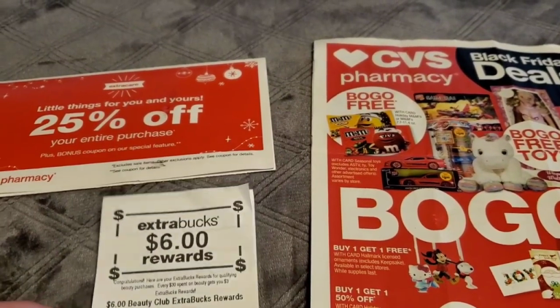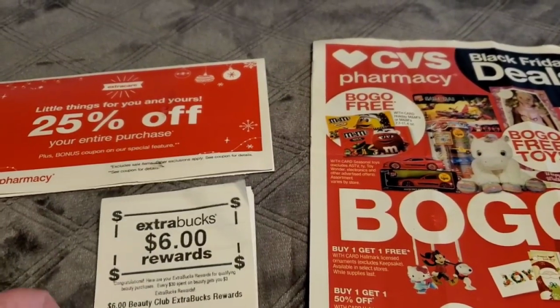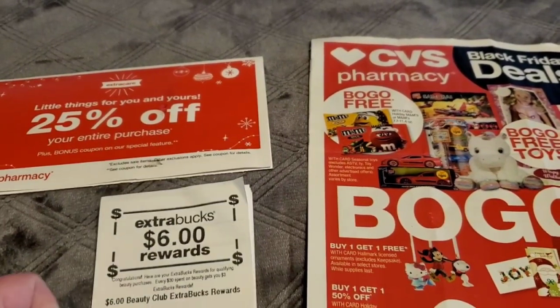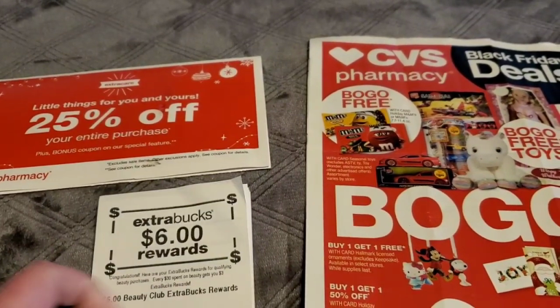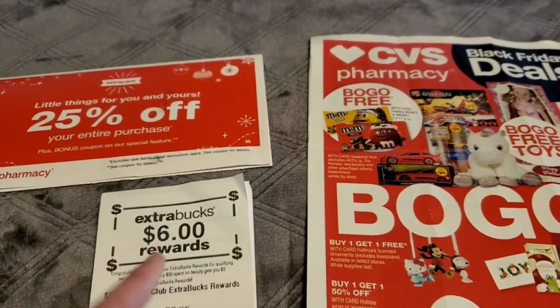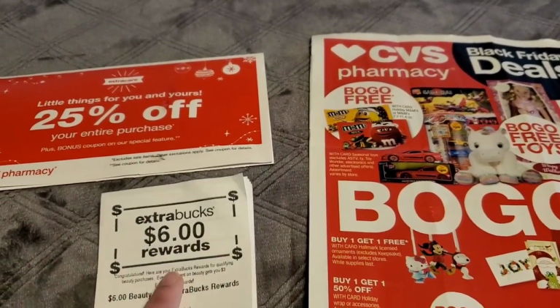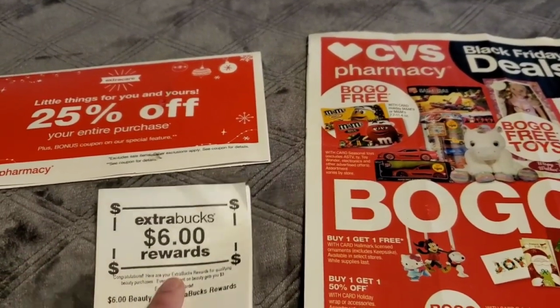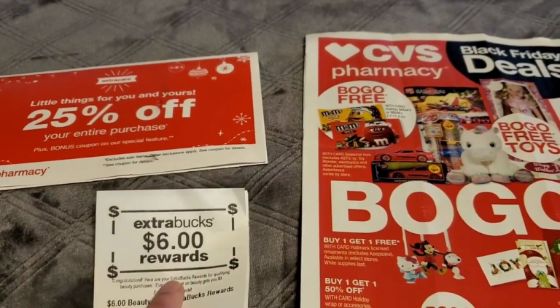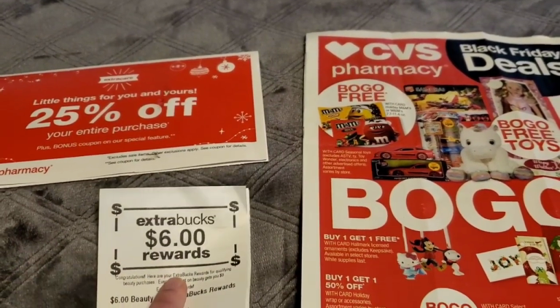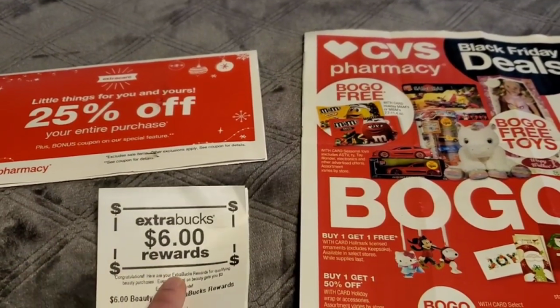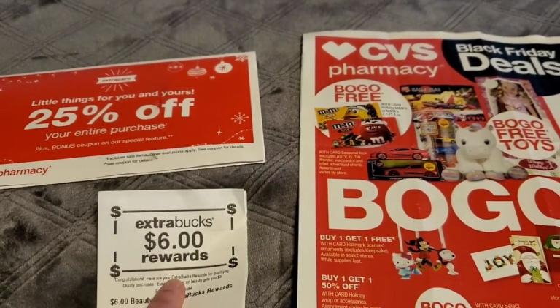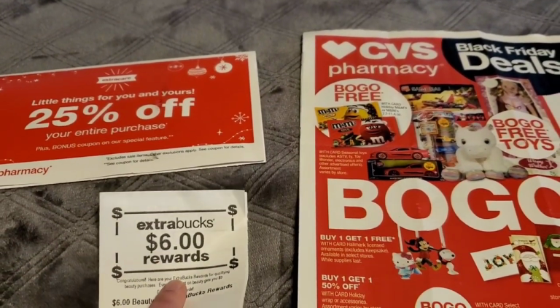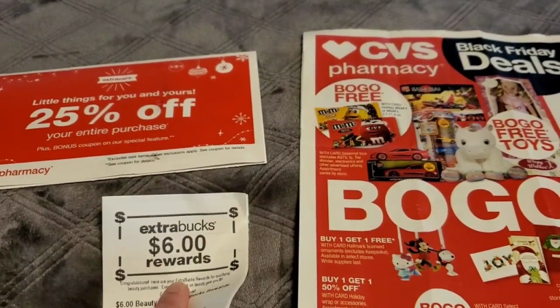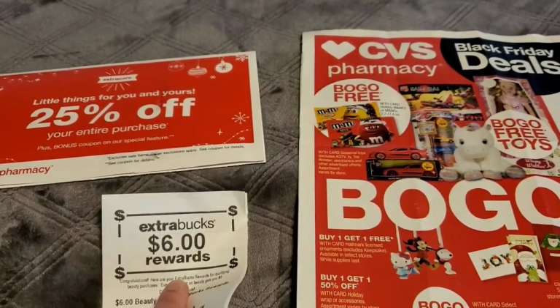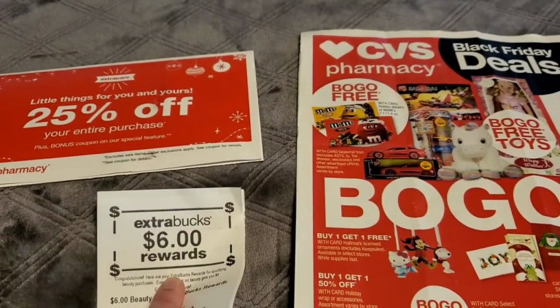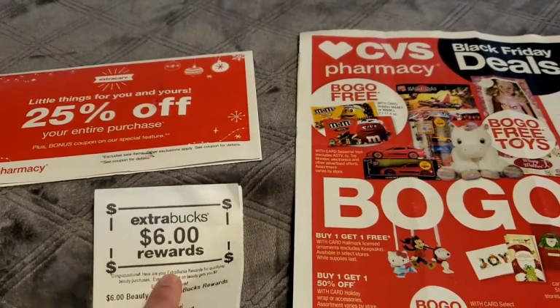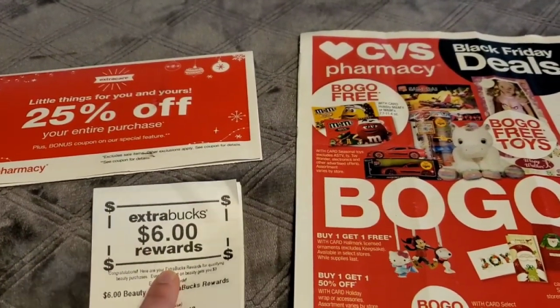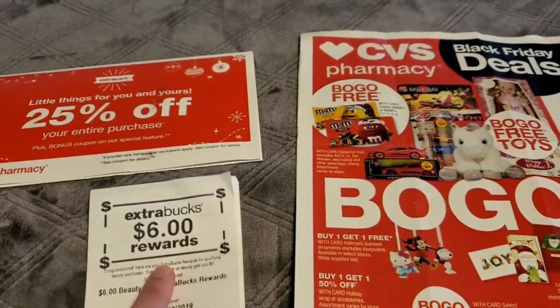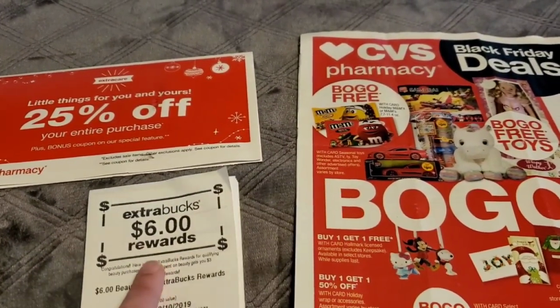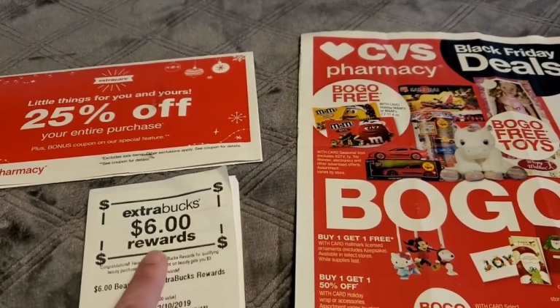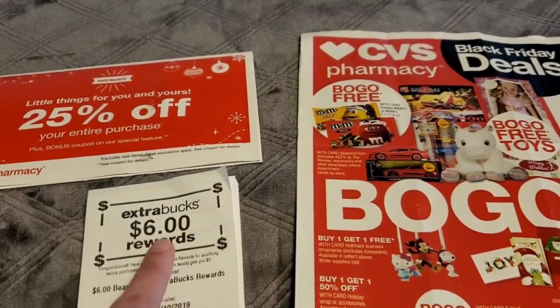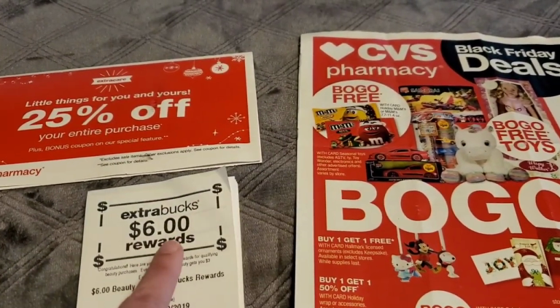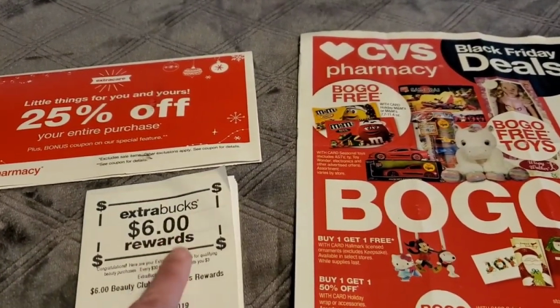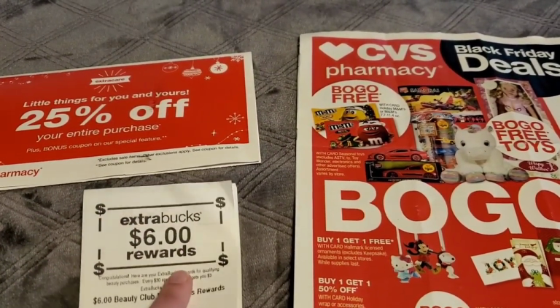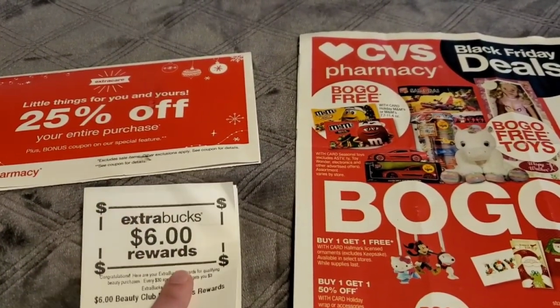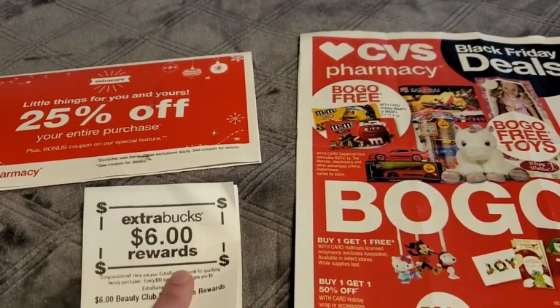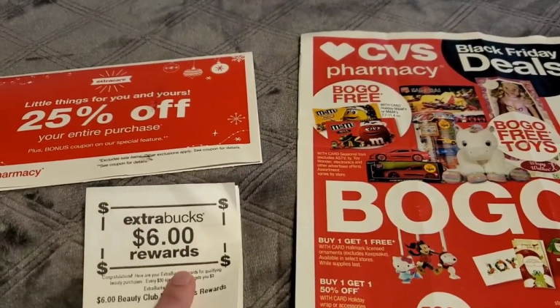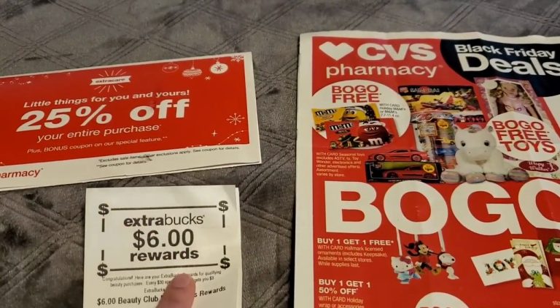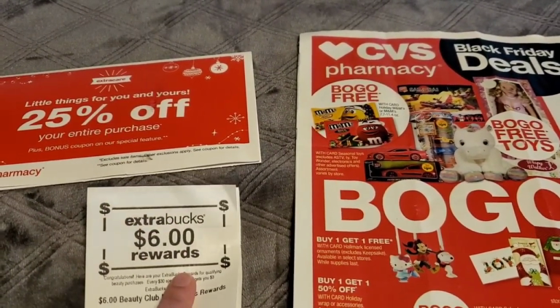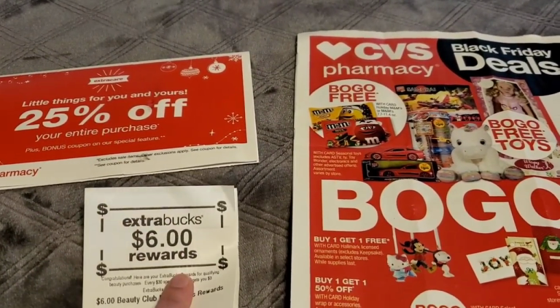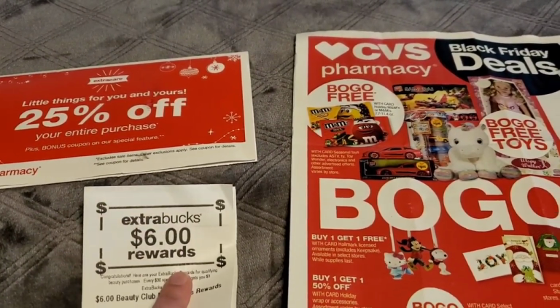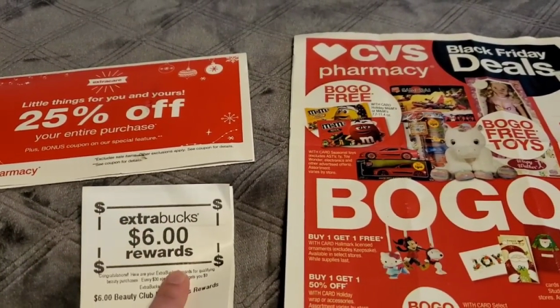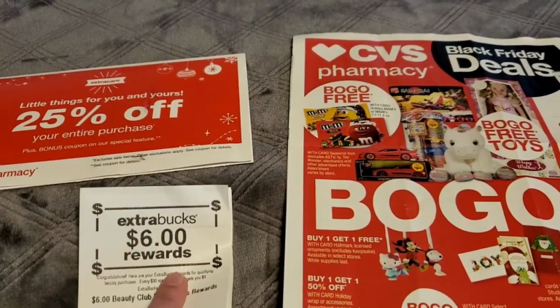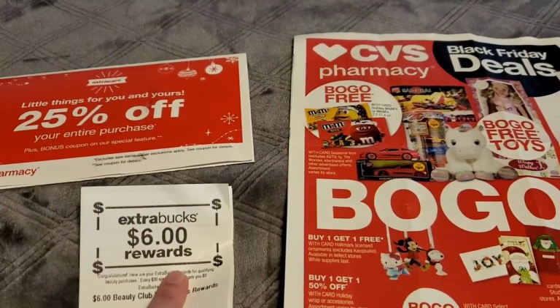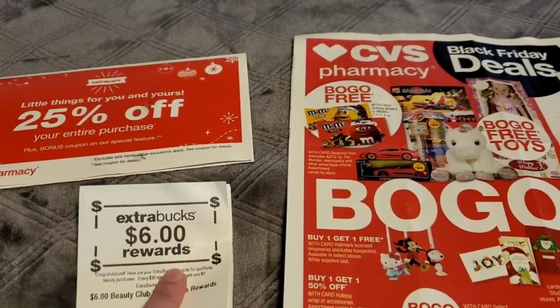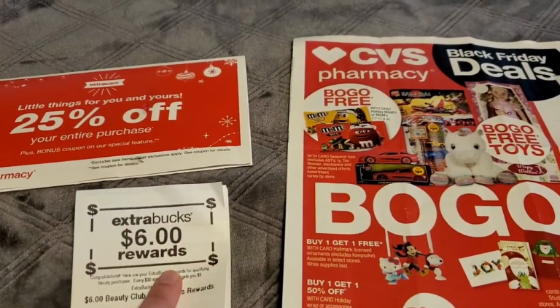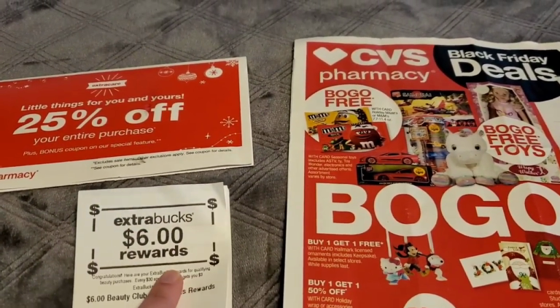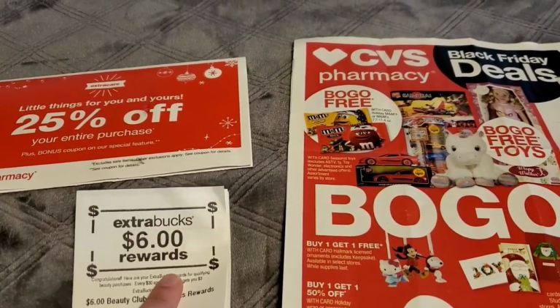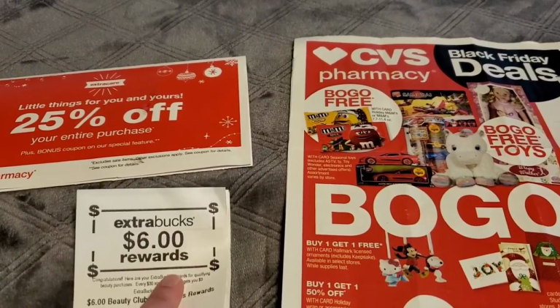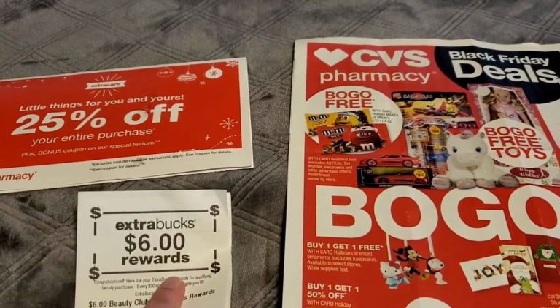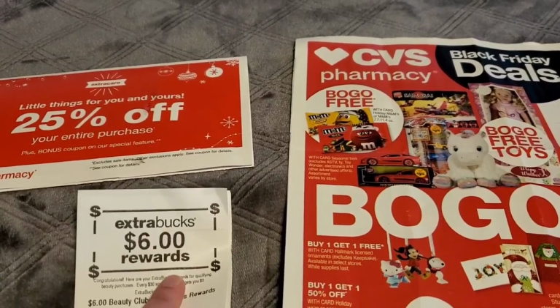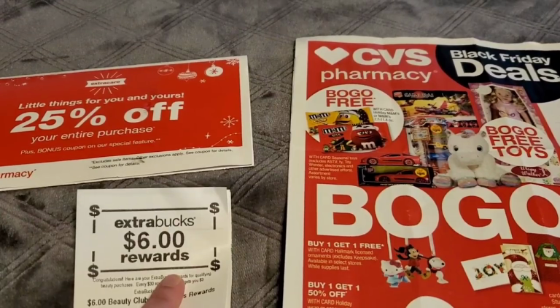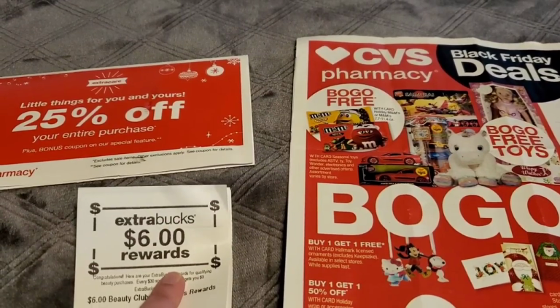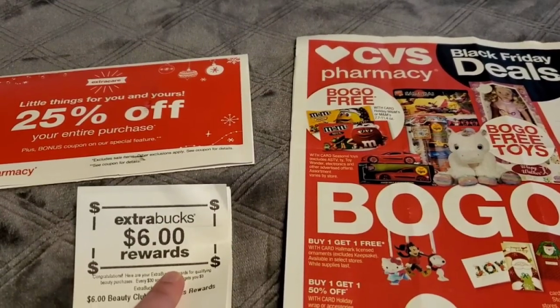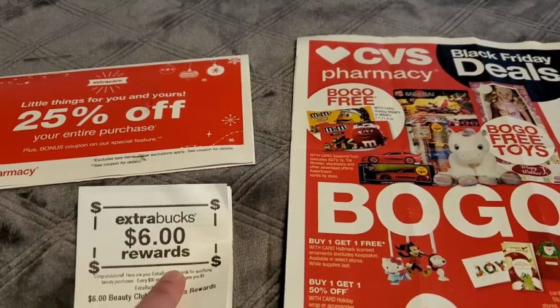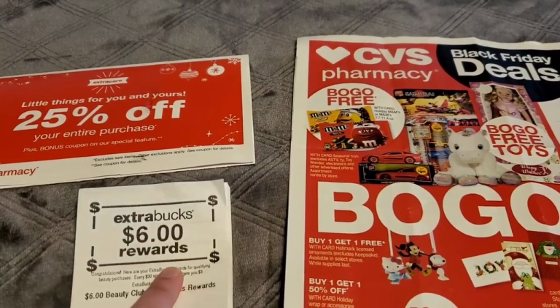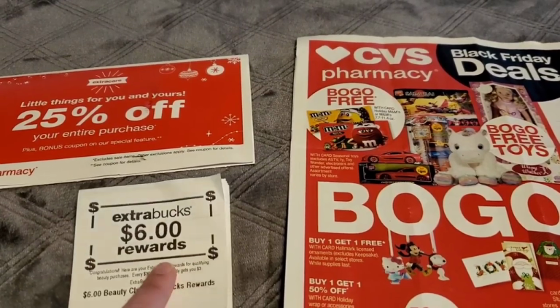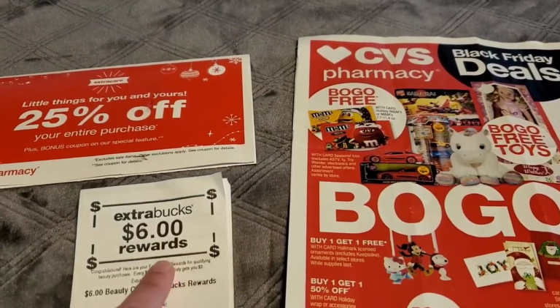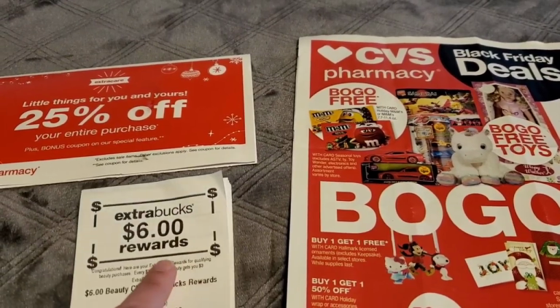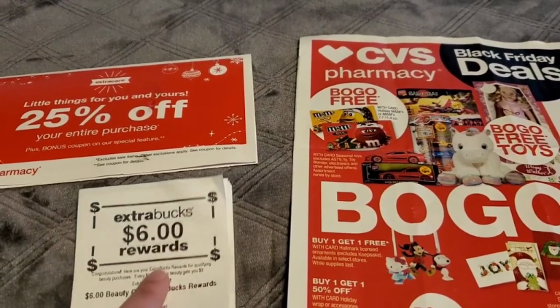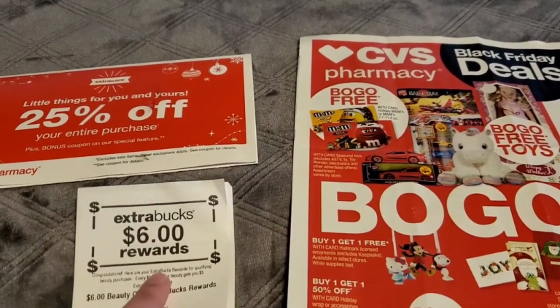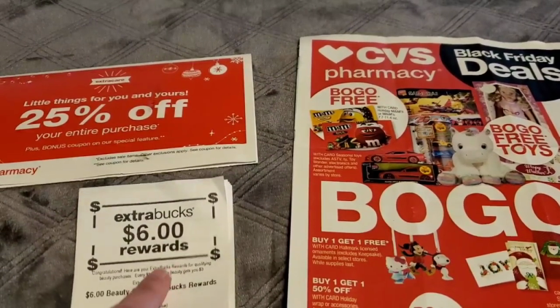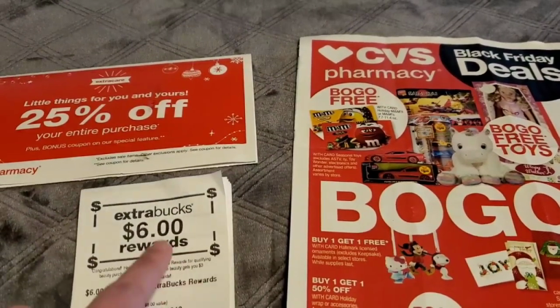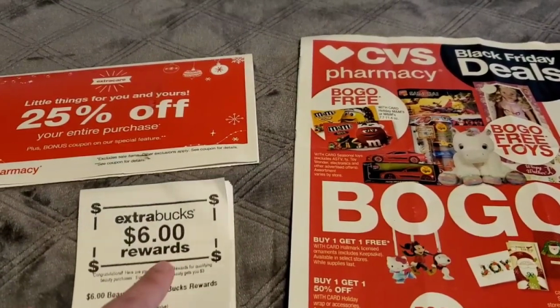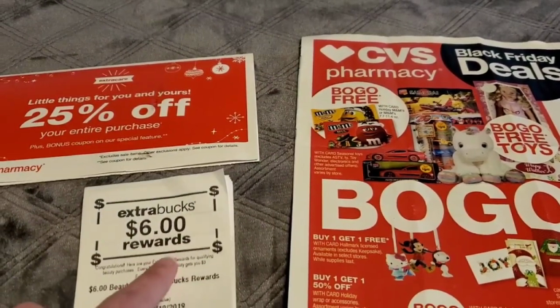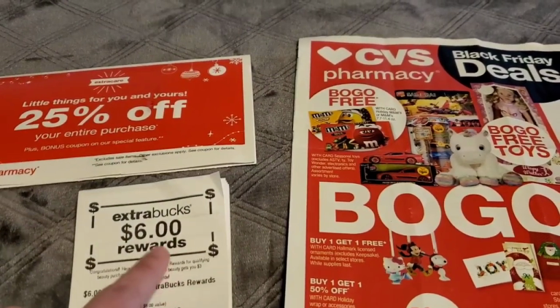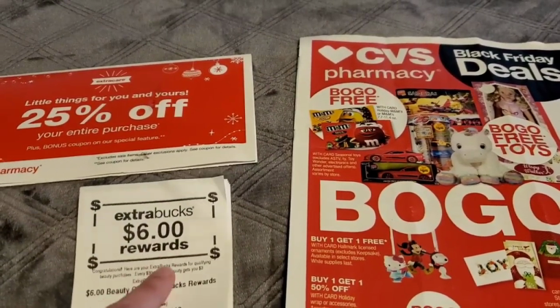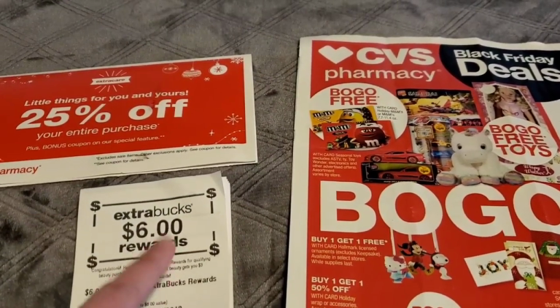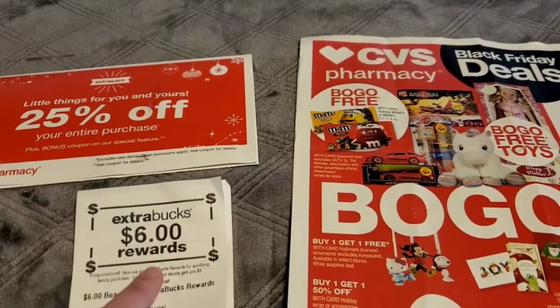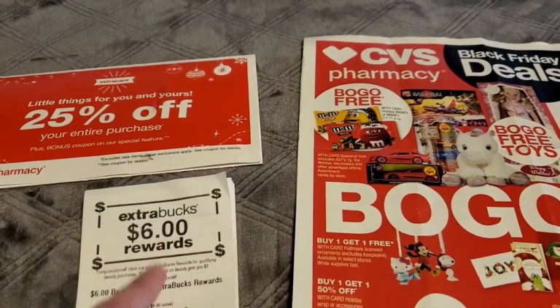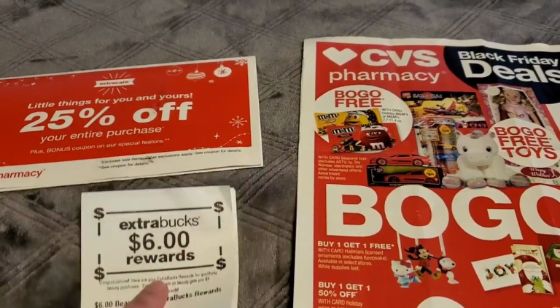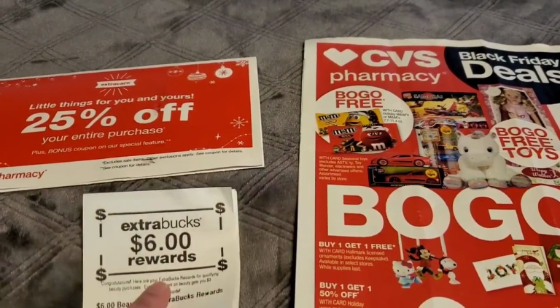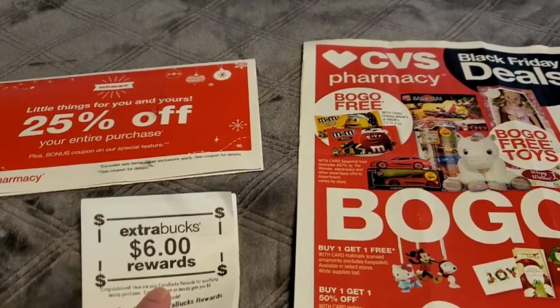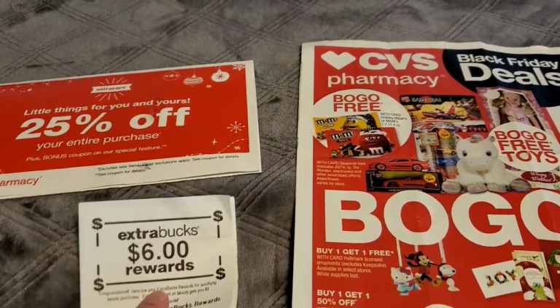I also had a $3 reward that was printed with my receipt from my haul, so check out that video.